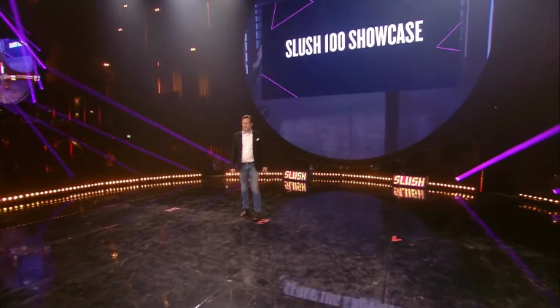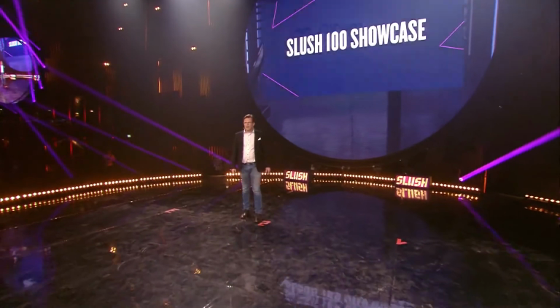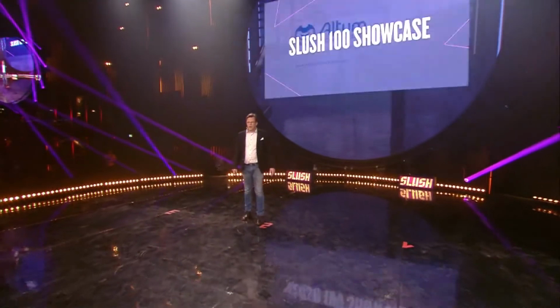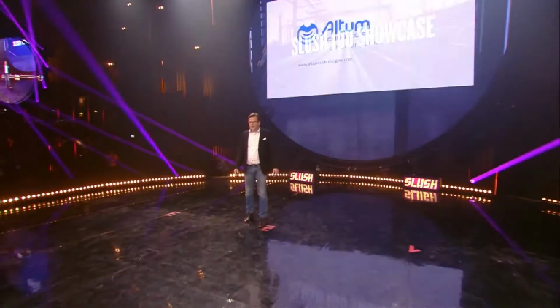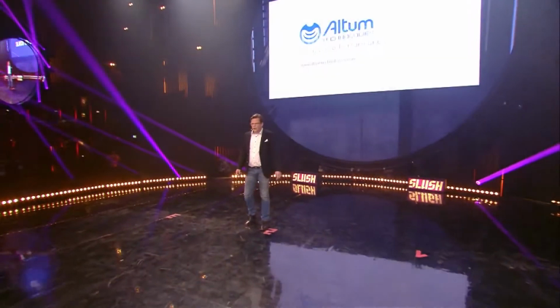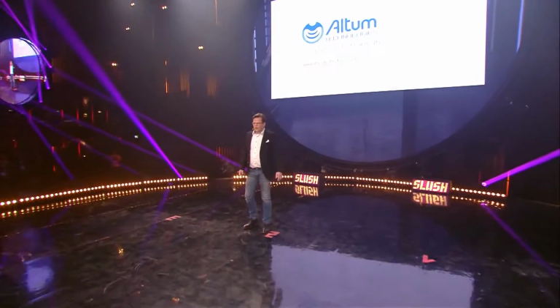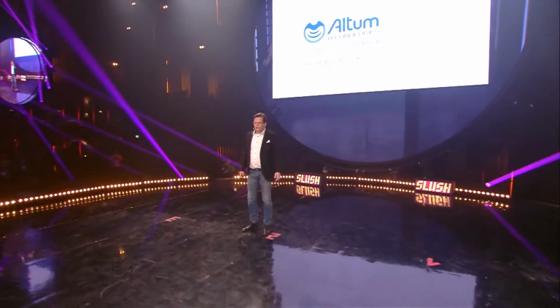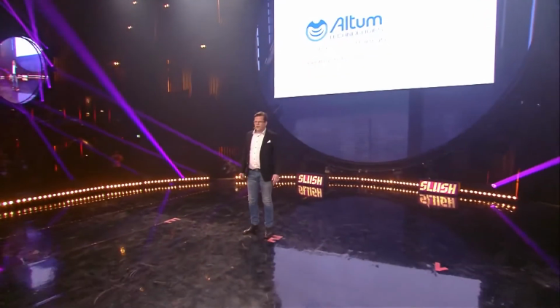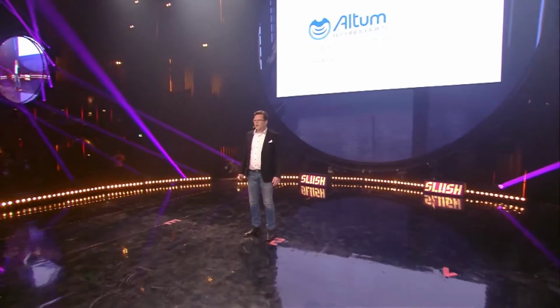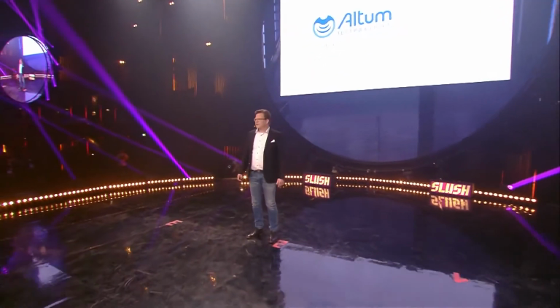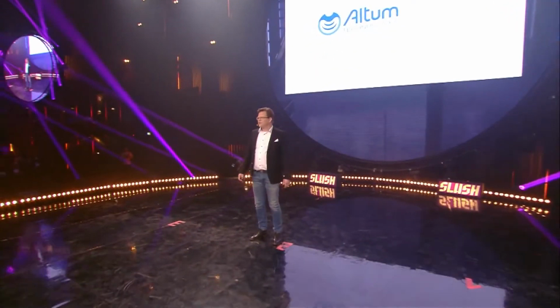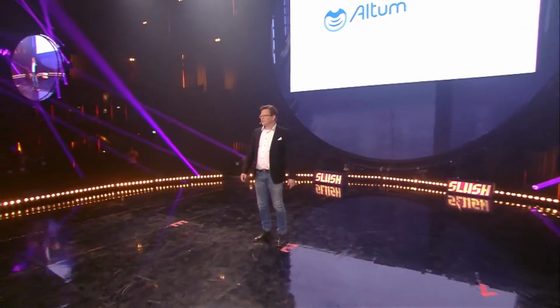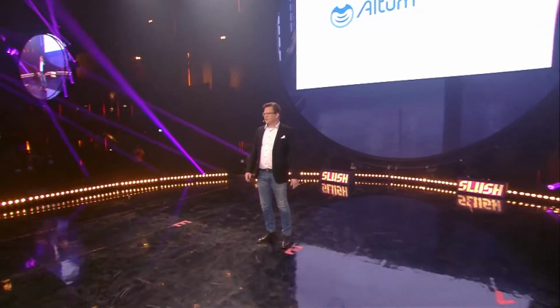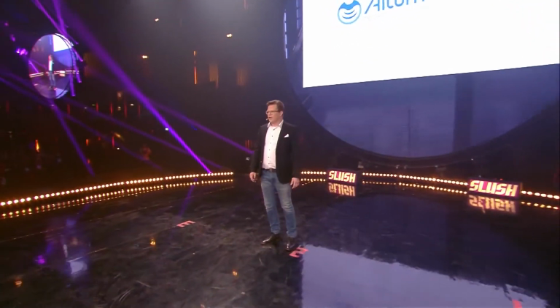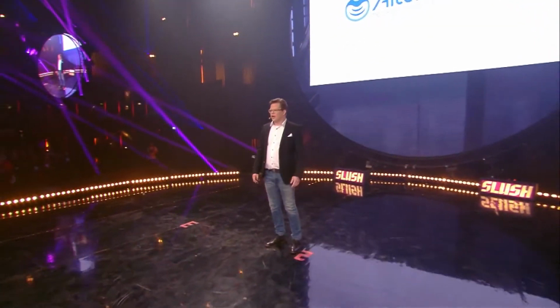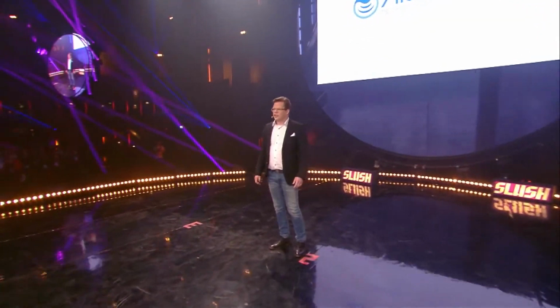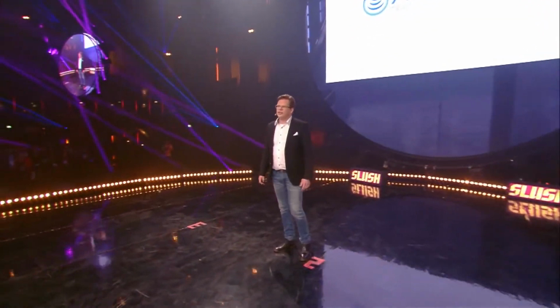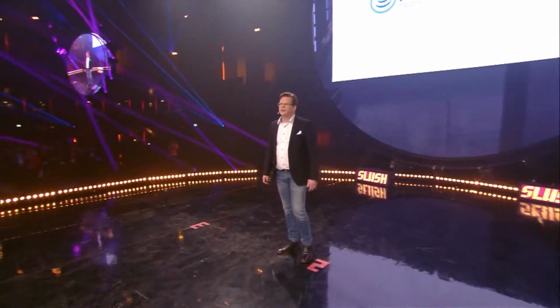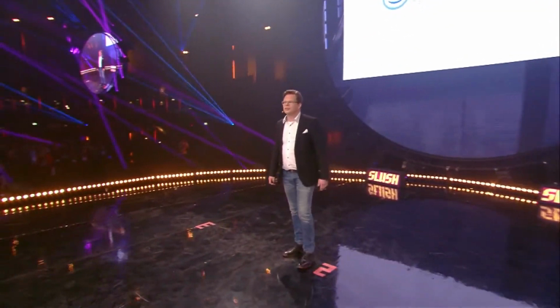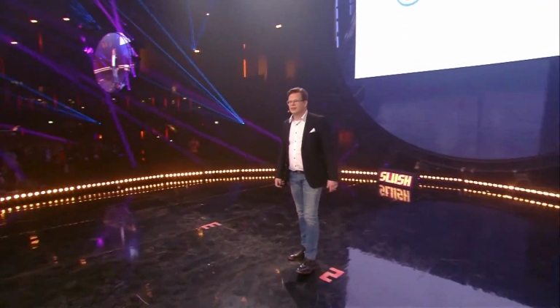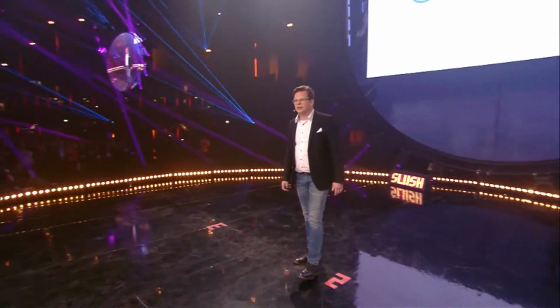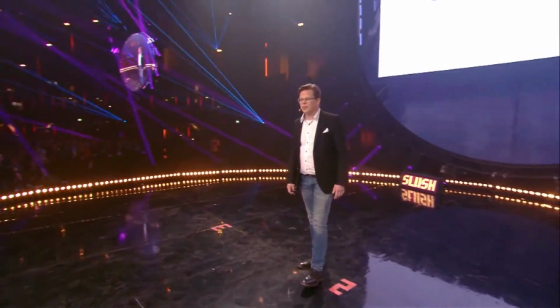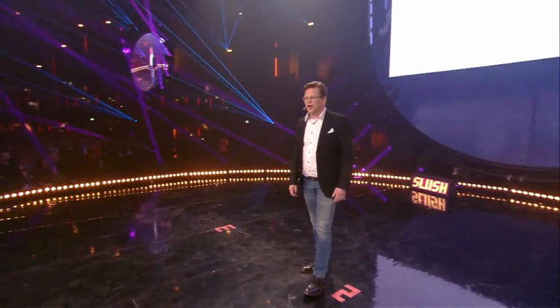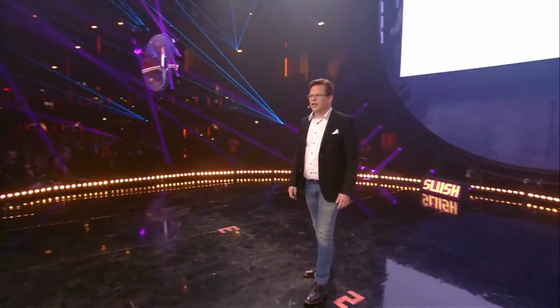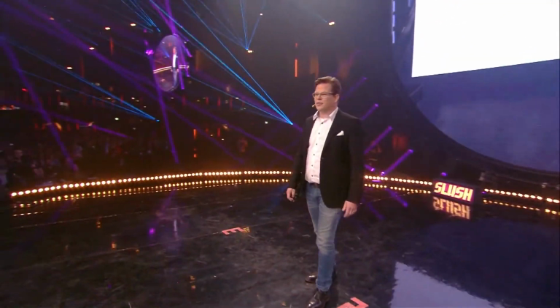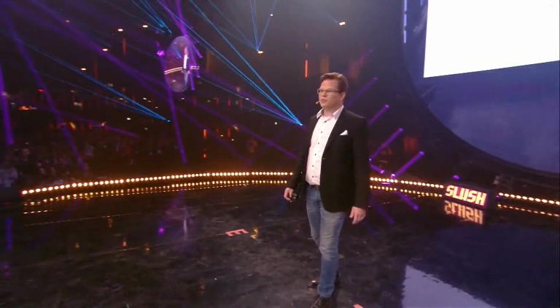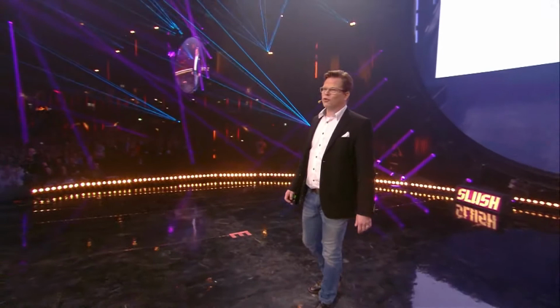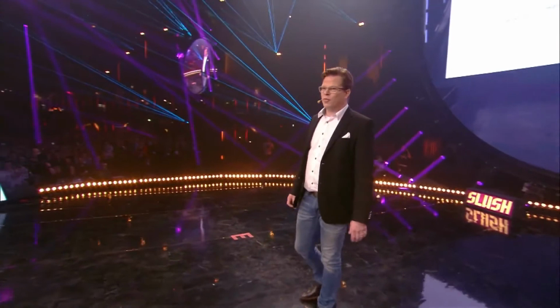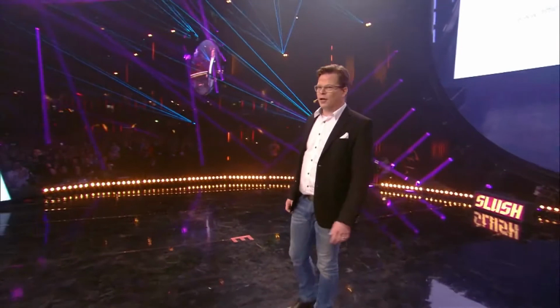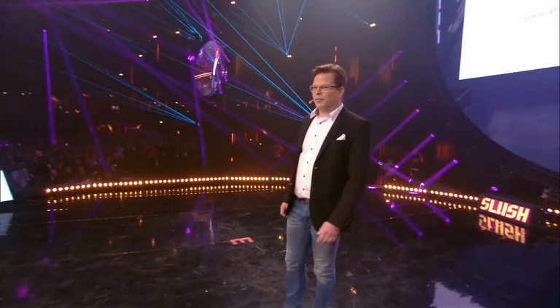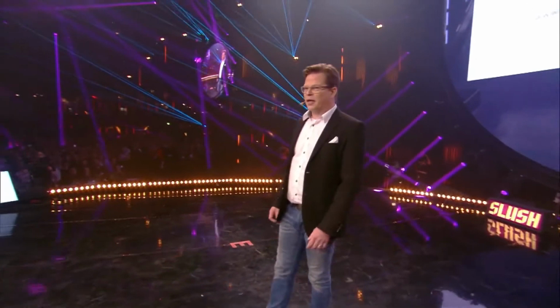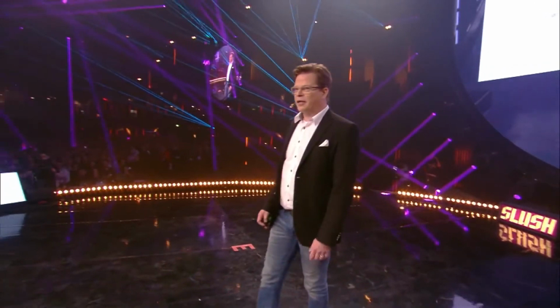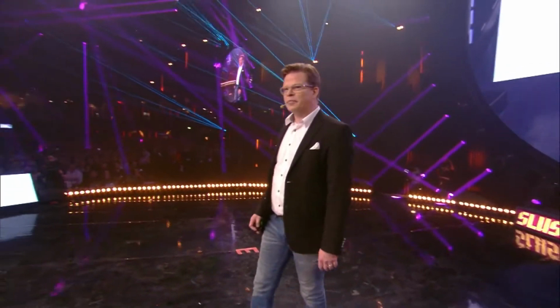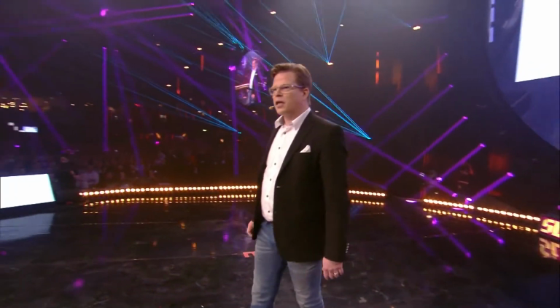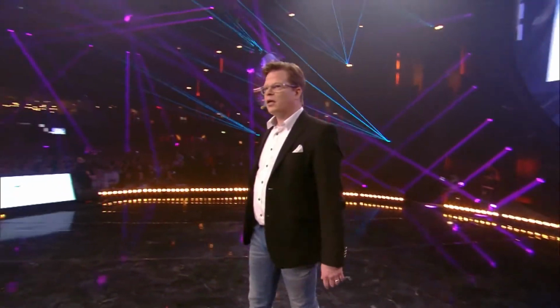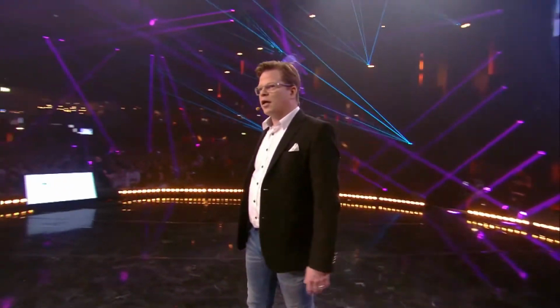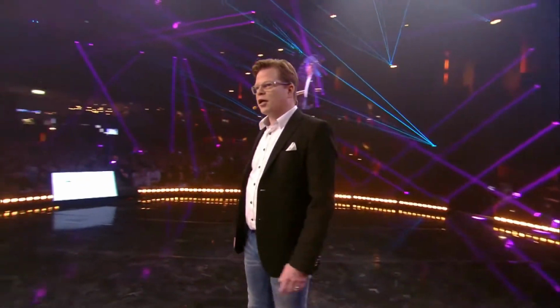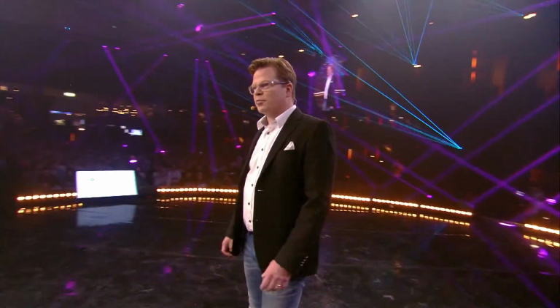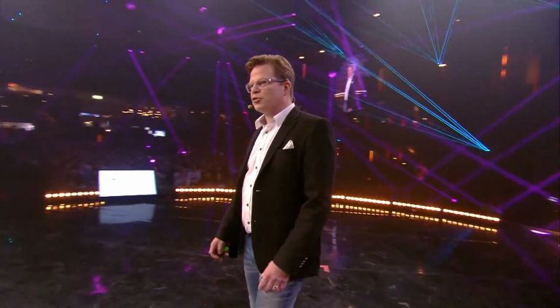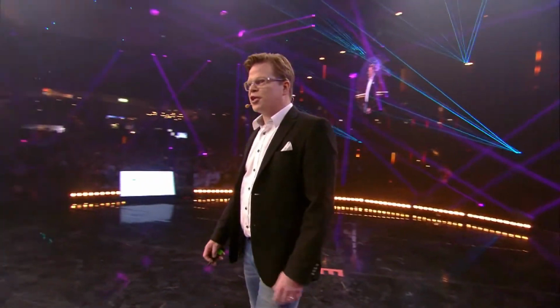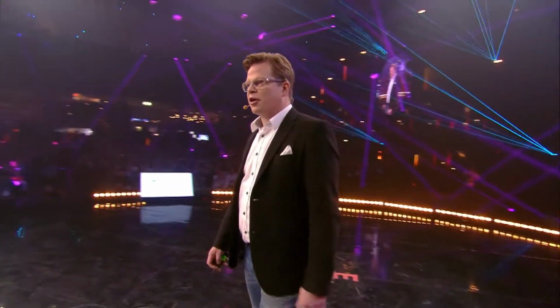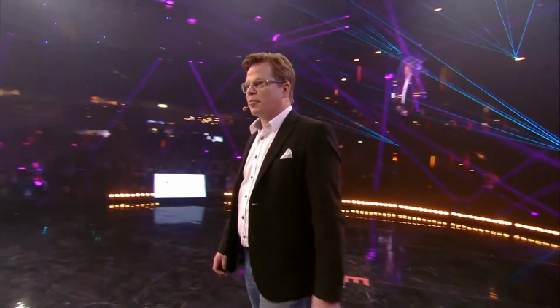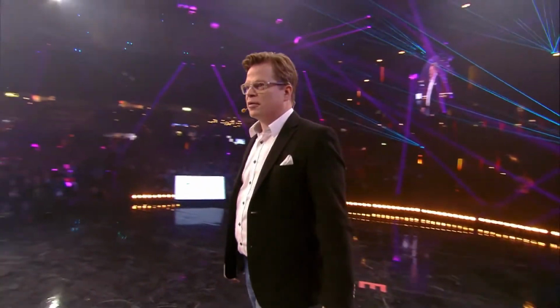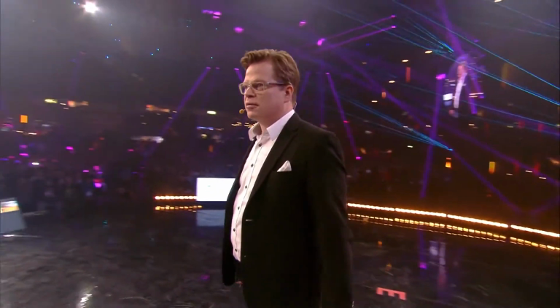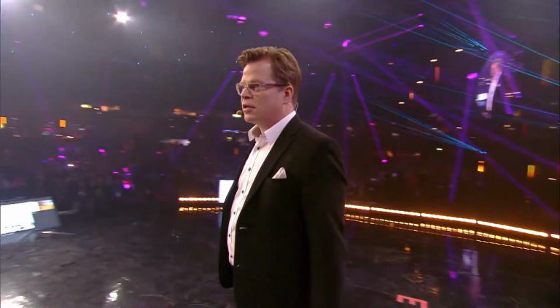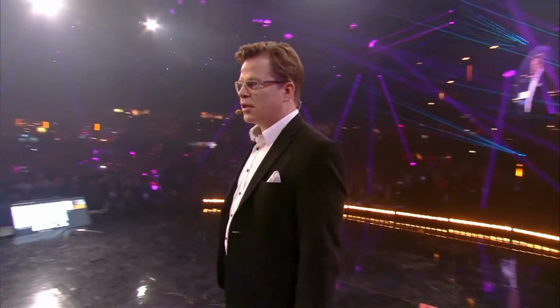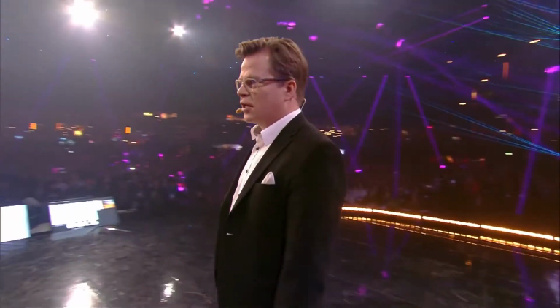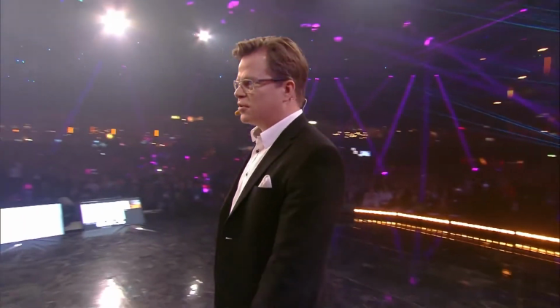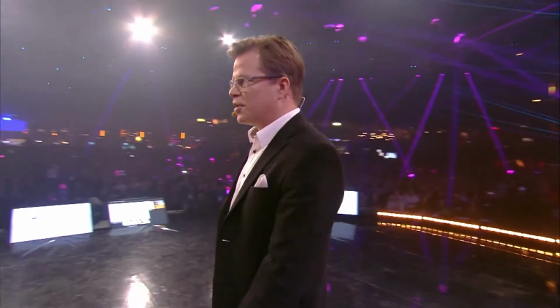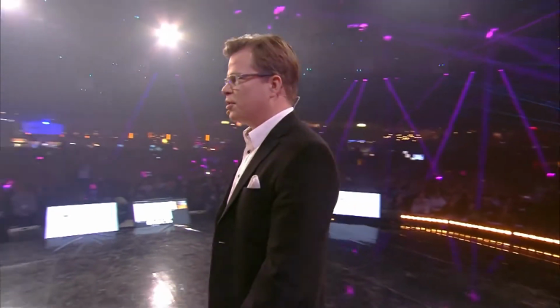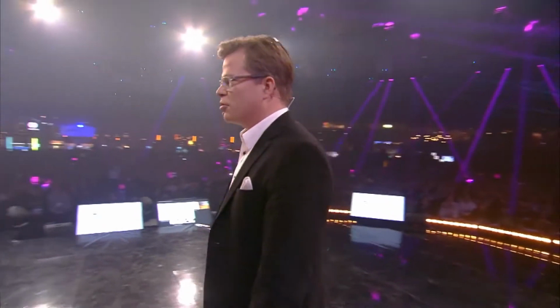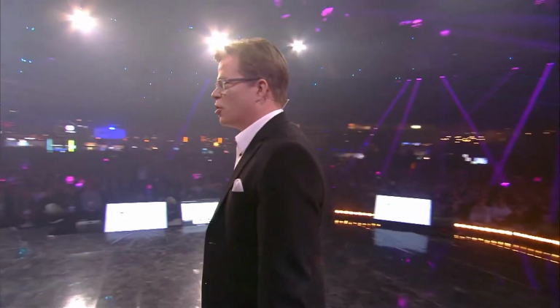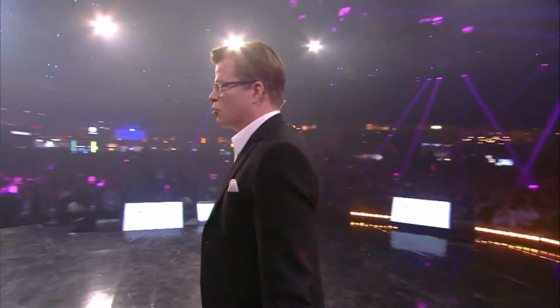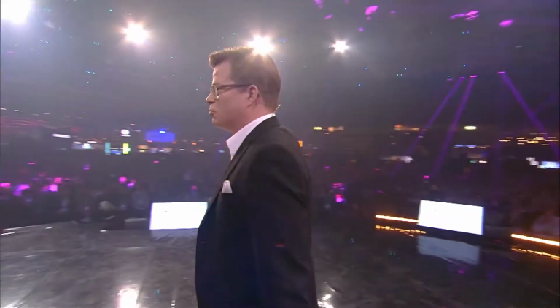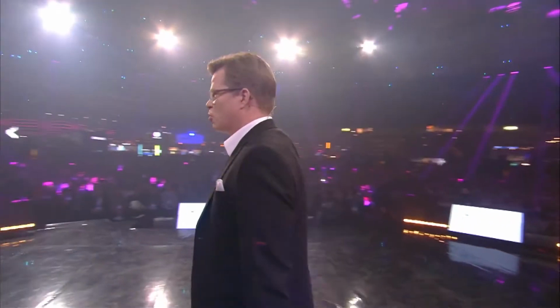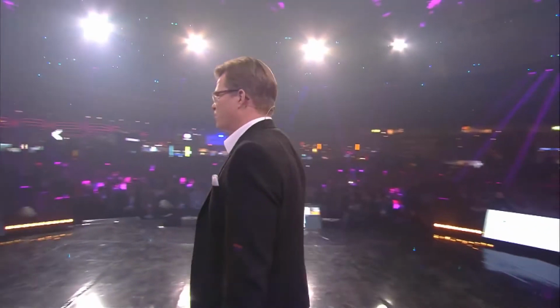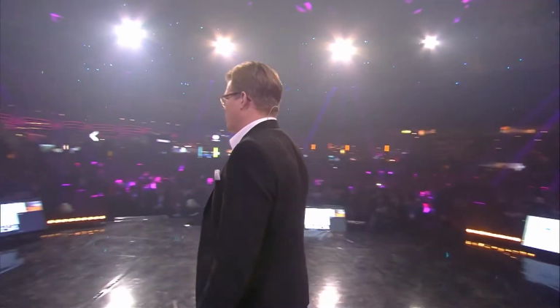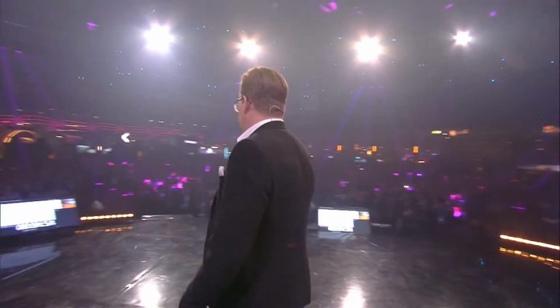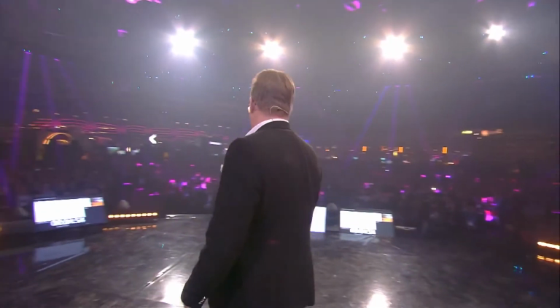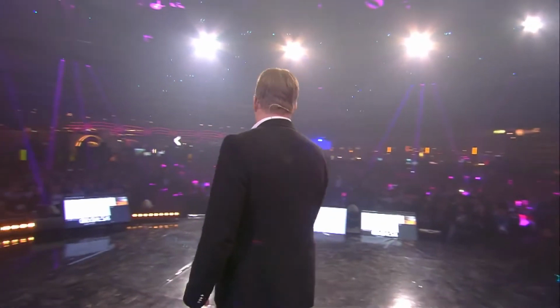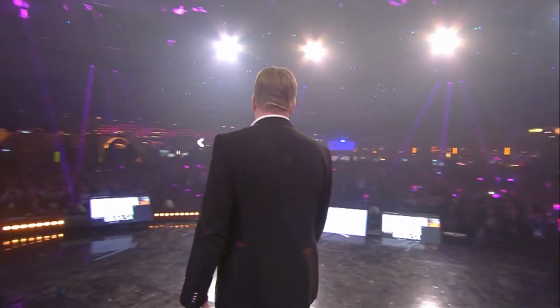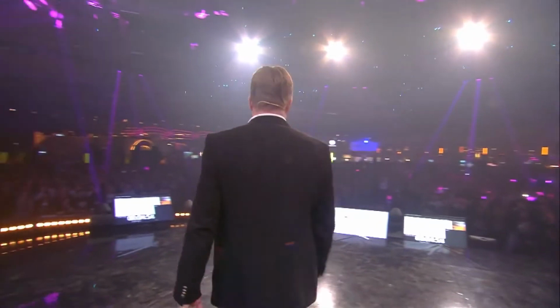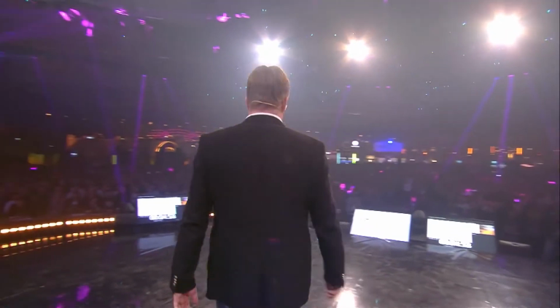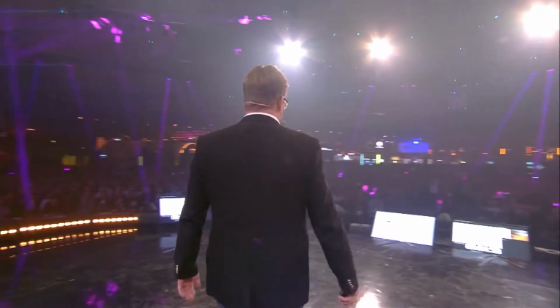Good afternoon, Slush. My name is Bo Malmberi and I'm the chairman and CEO of Altum Technologies.